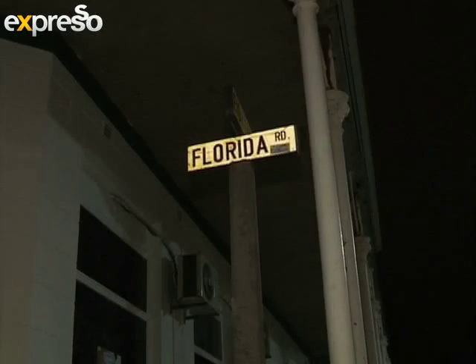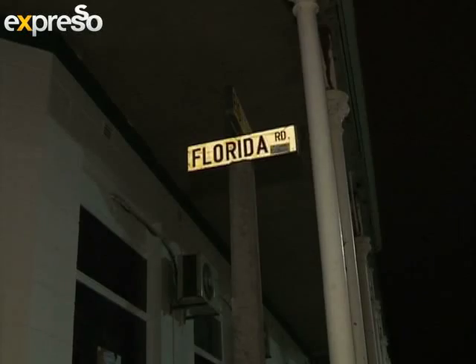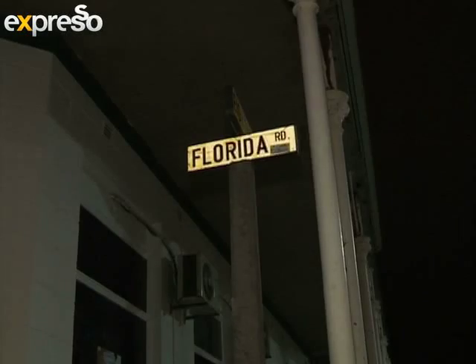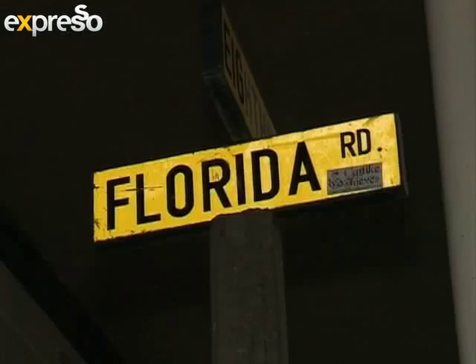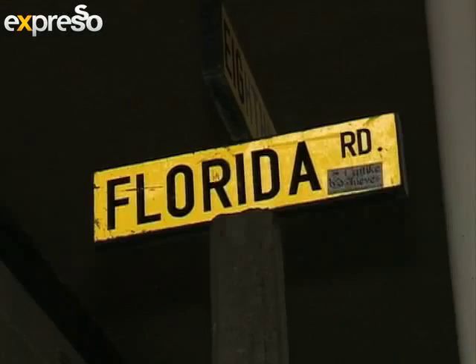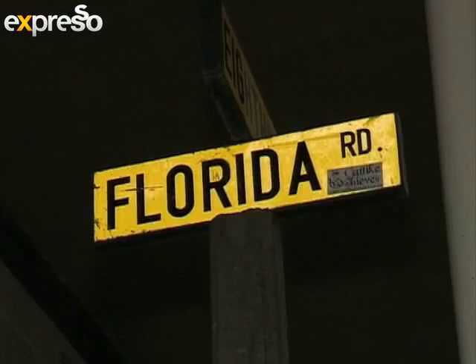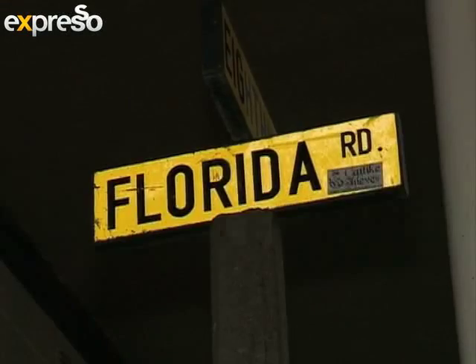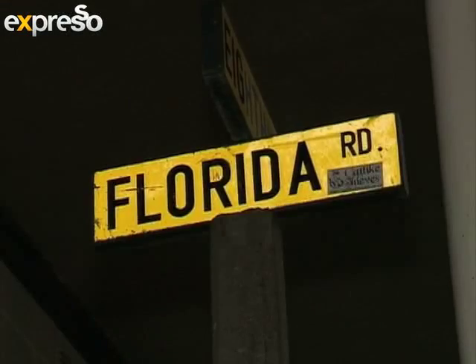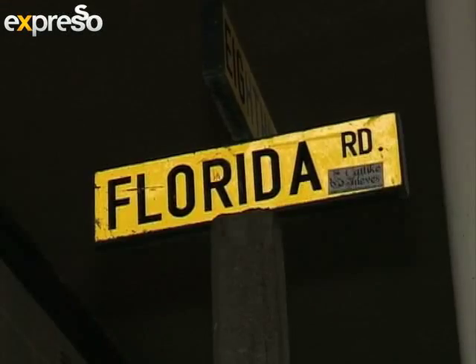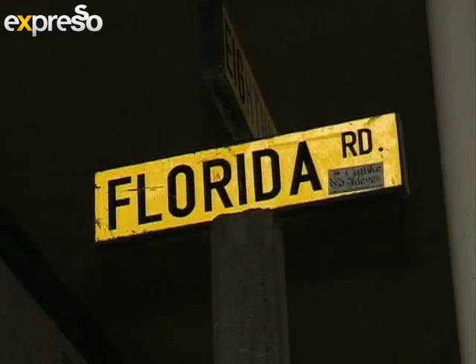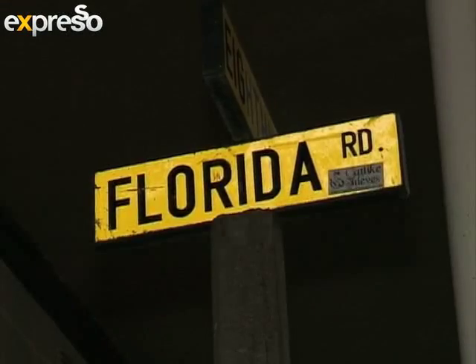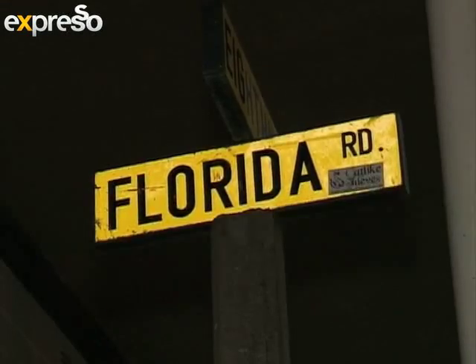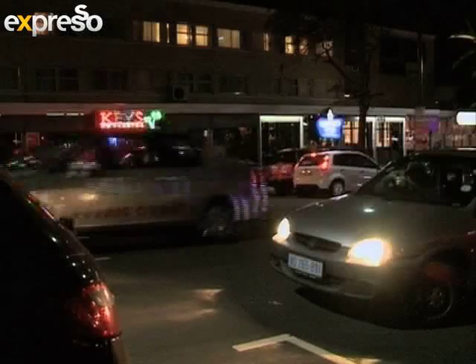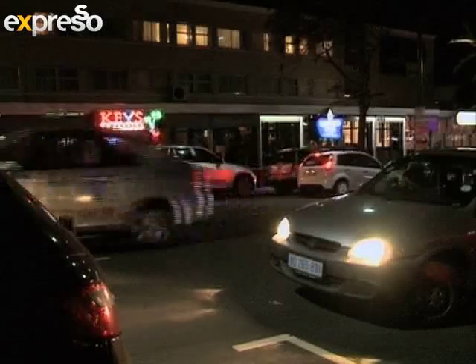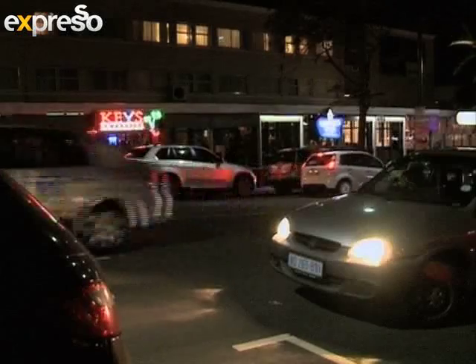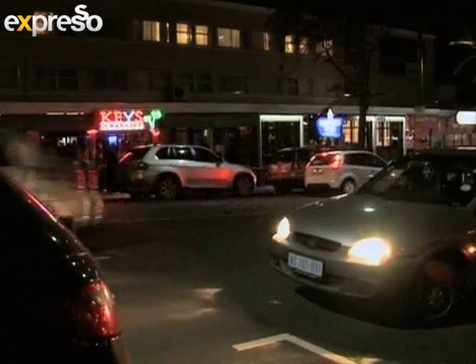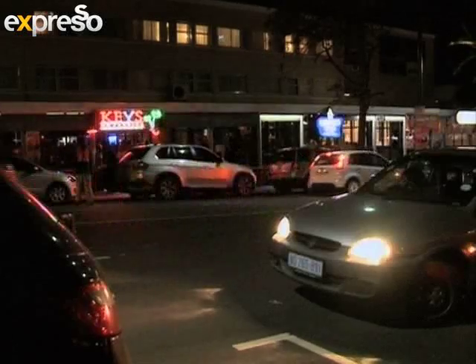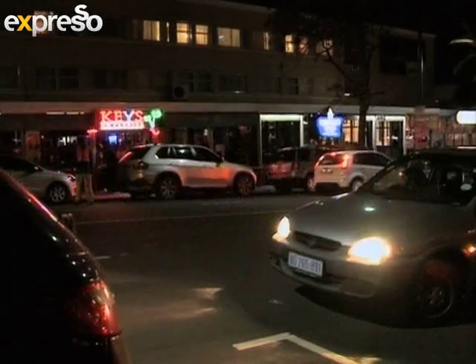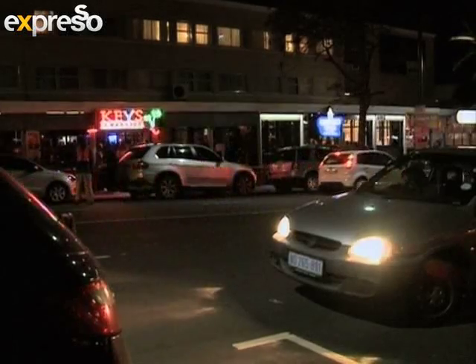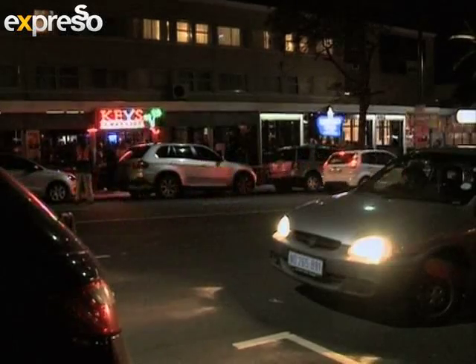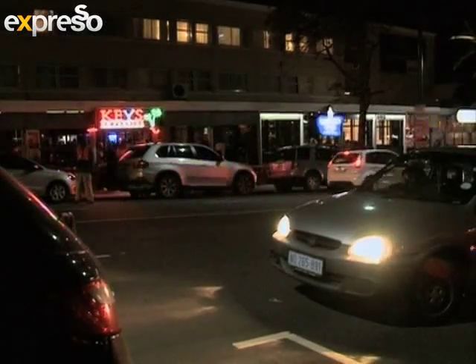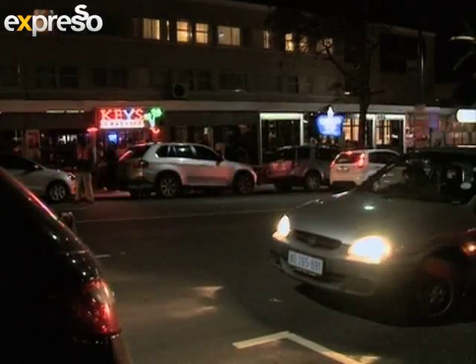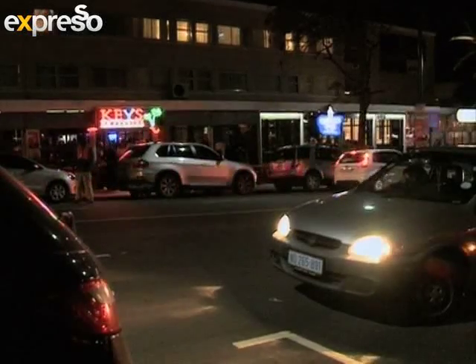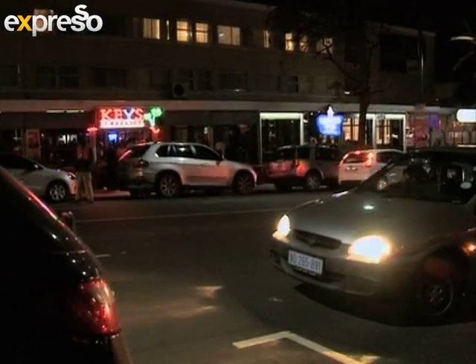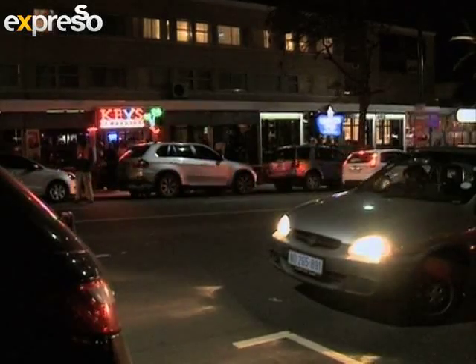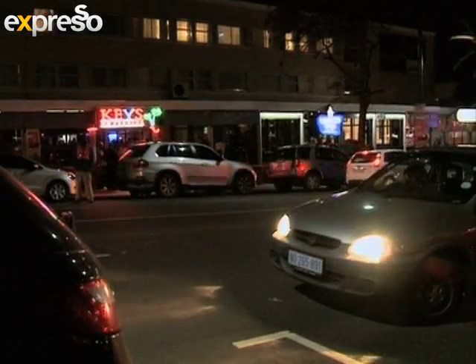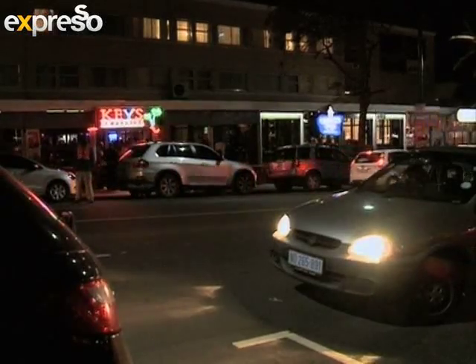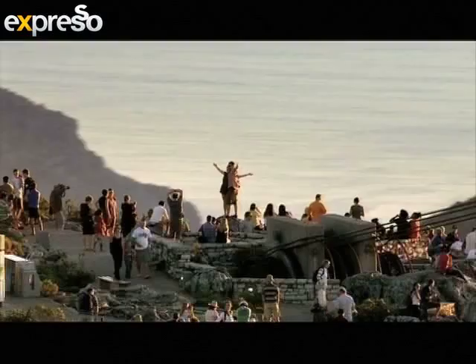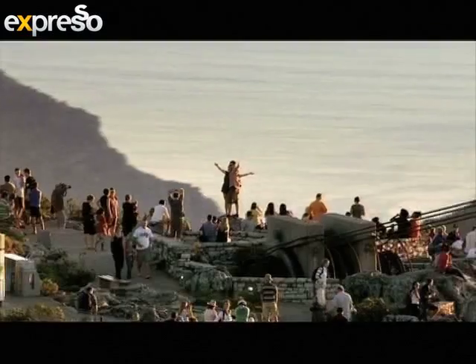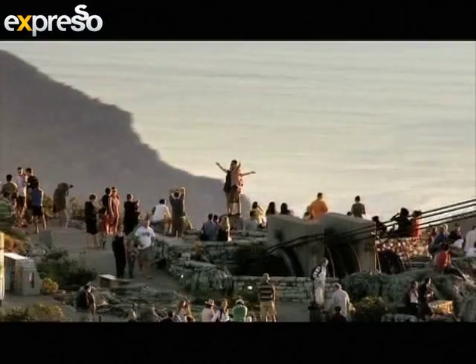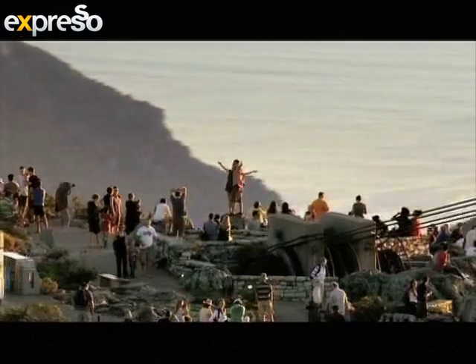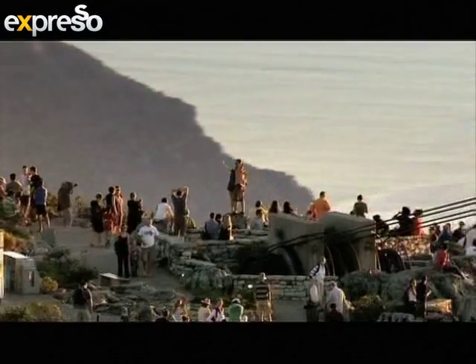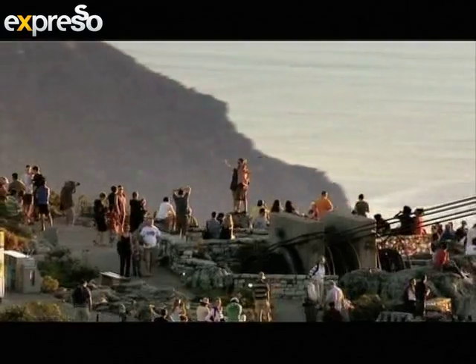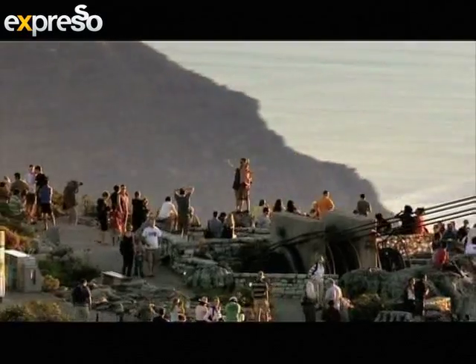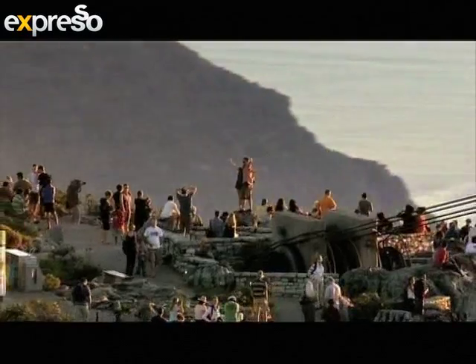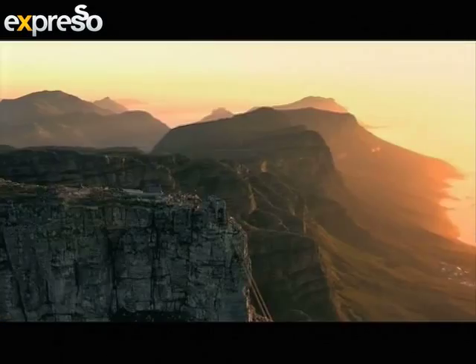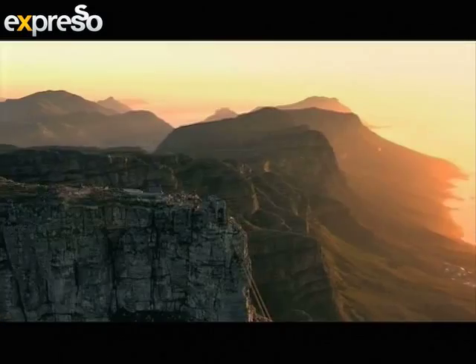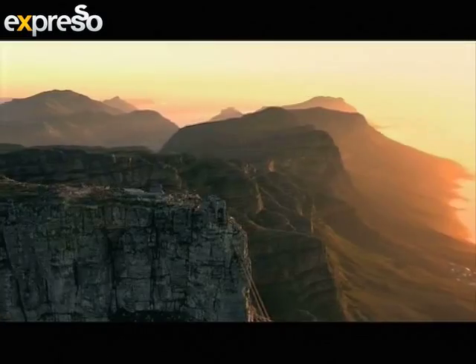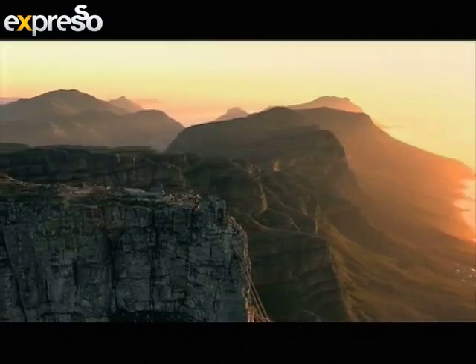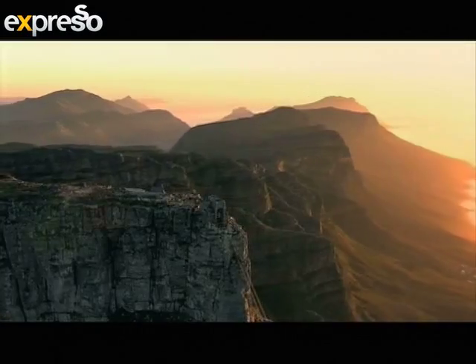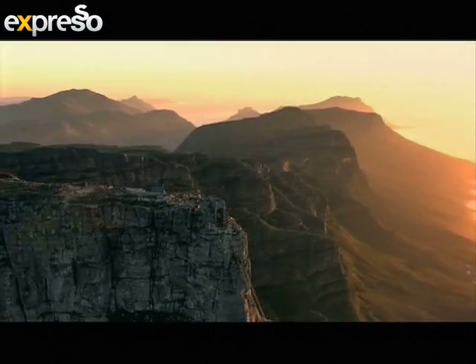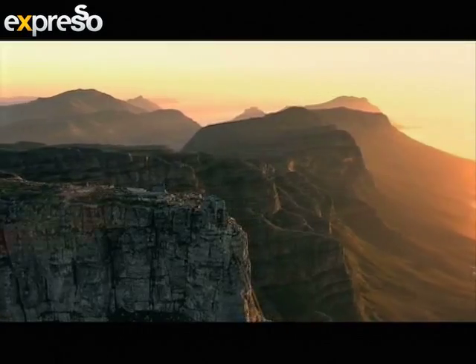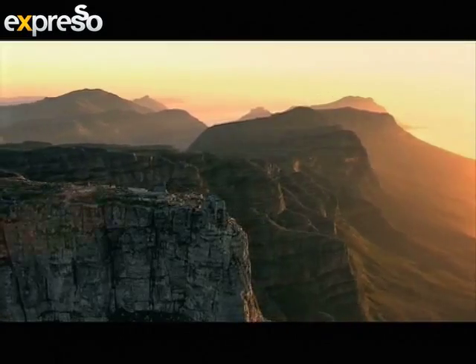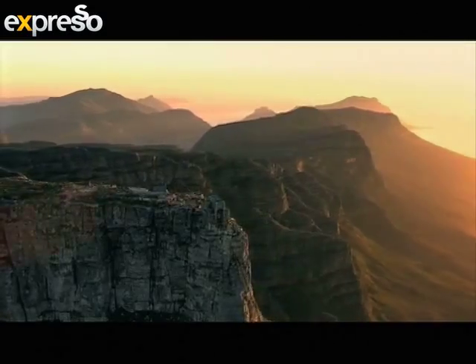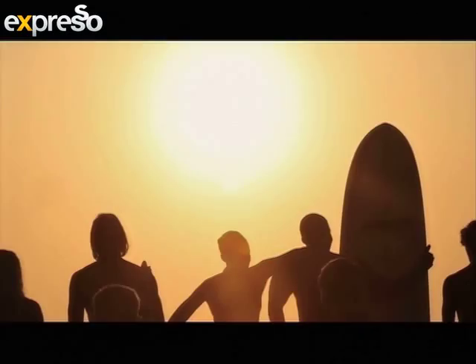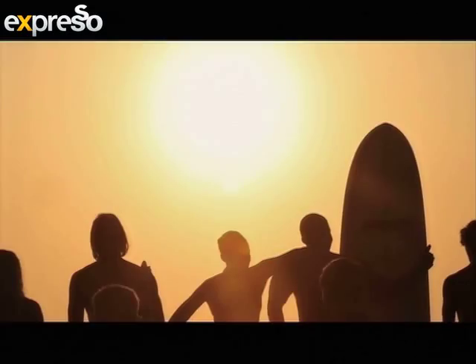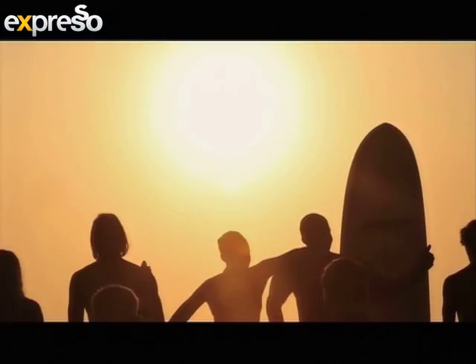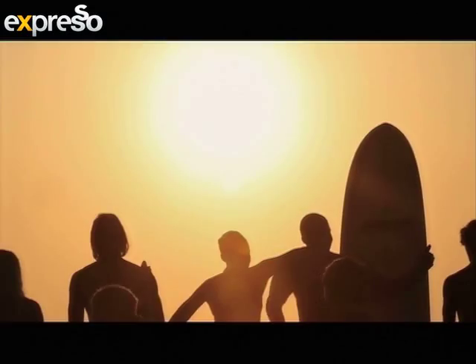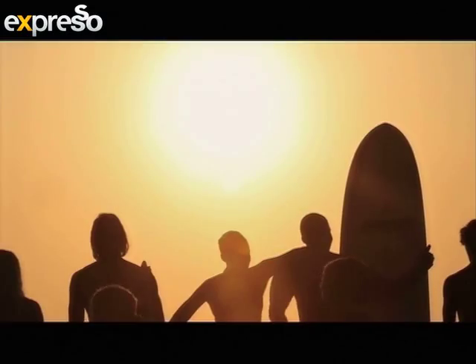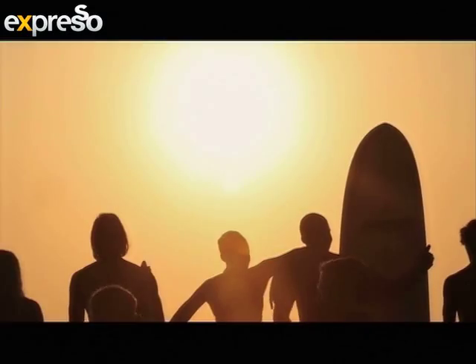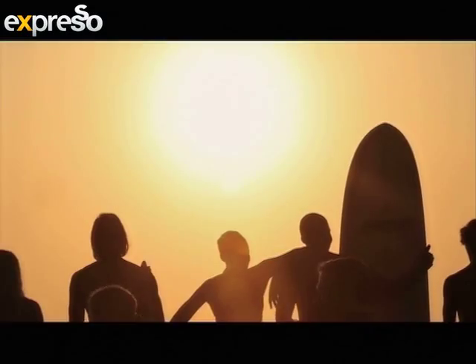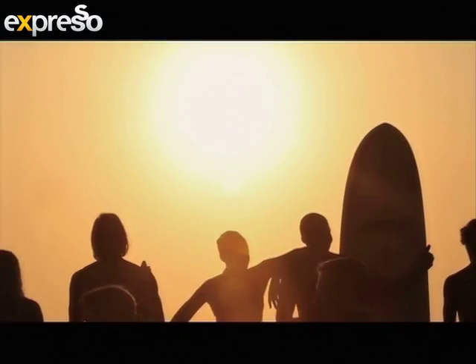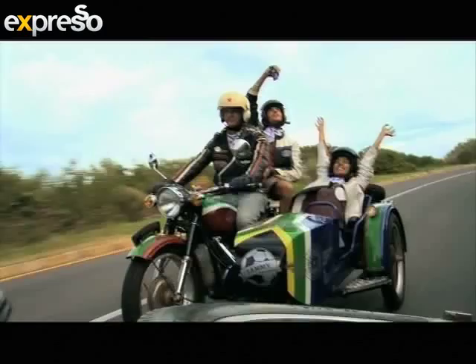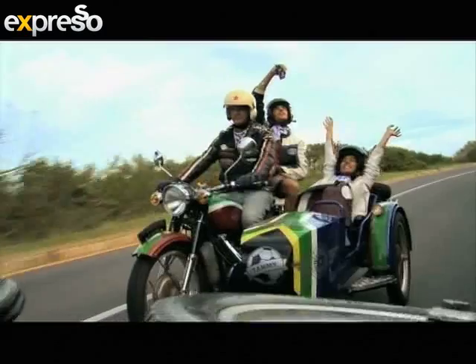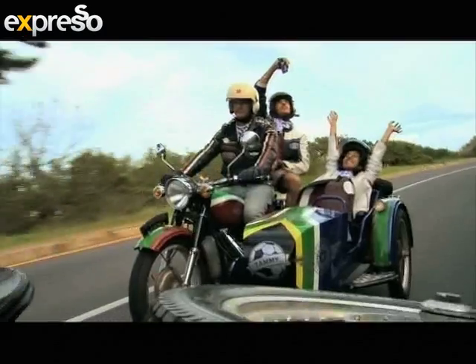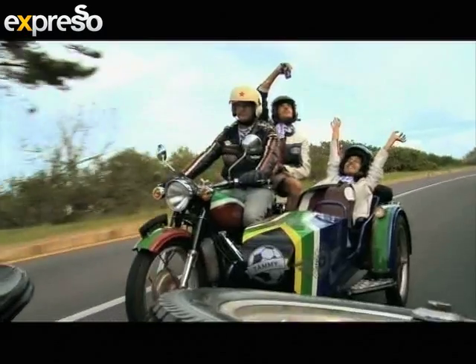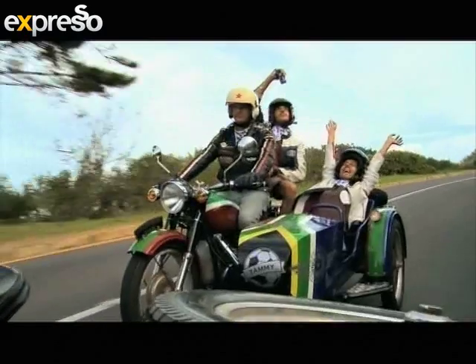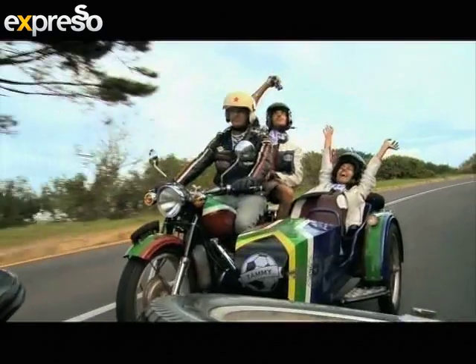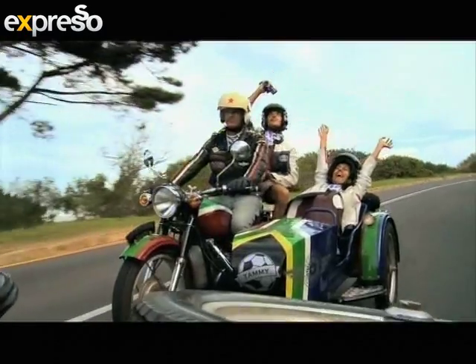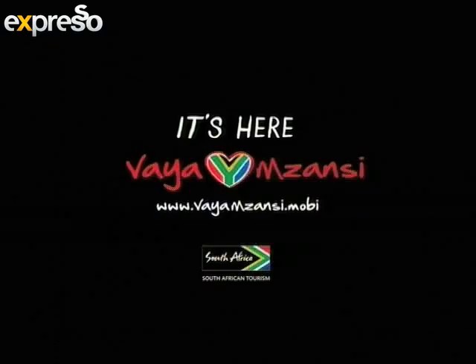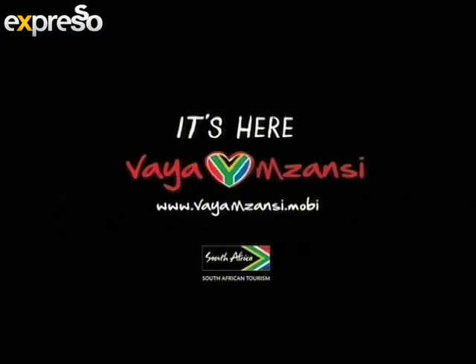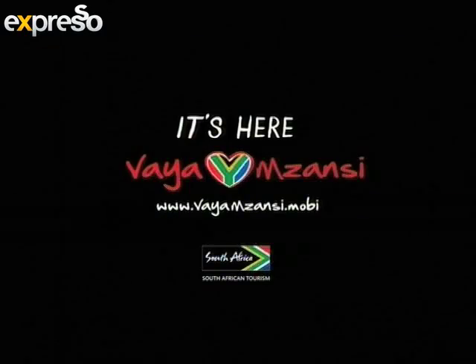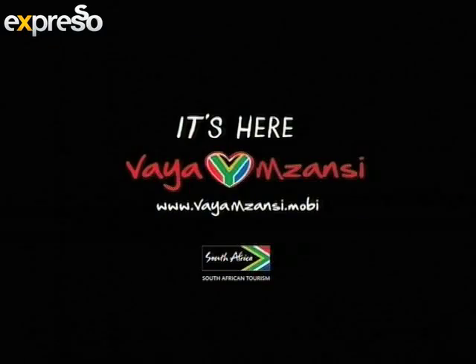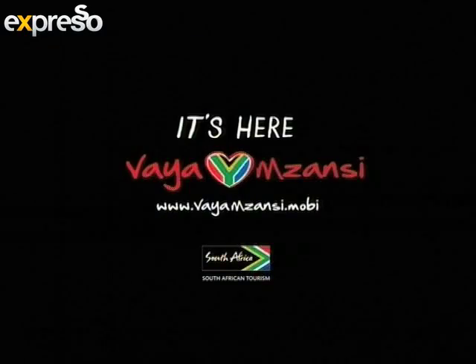It's here. Explore Mzanzi and discover what you're looking for — it's here.